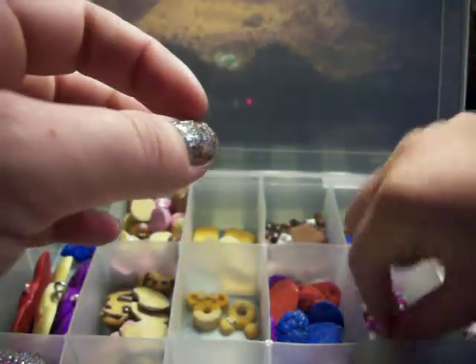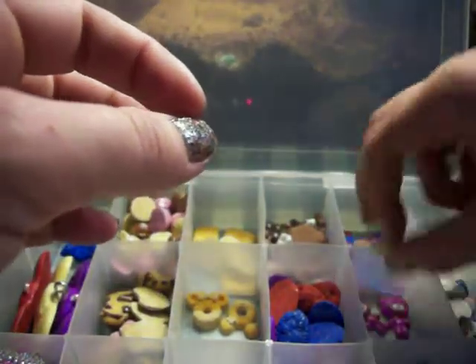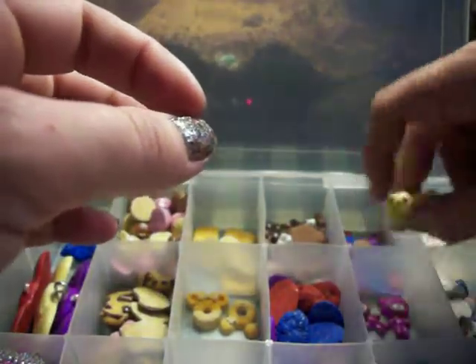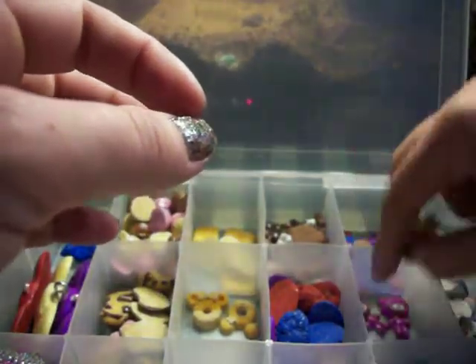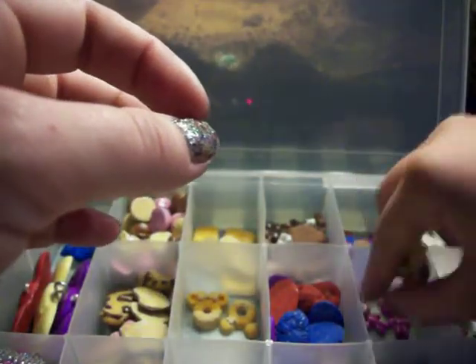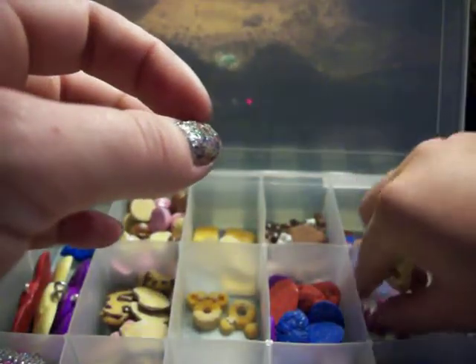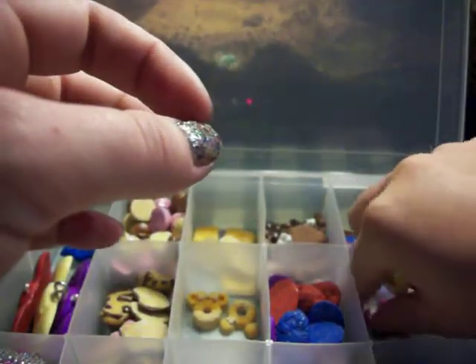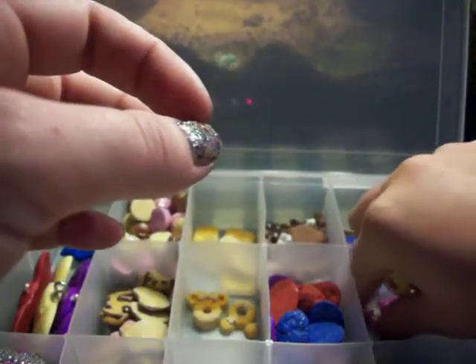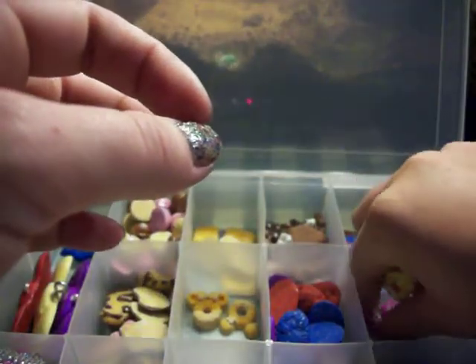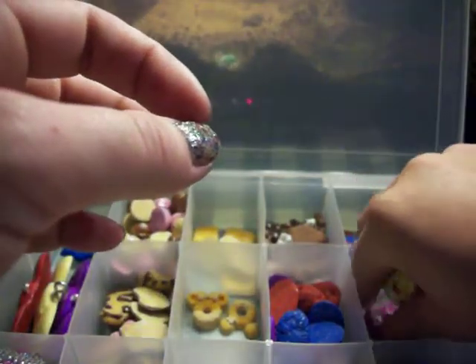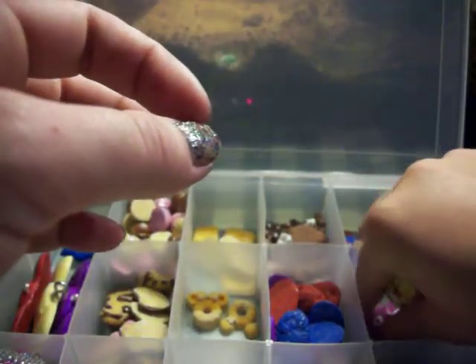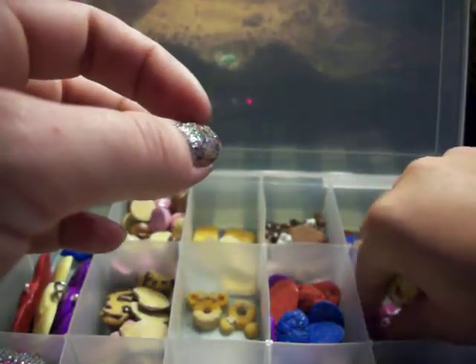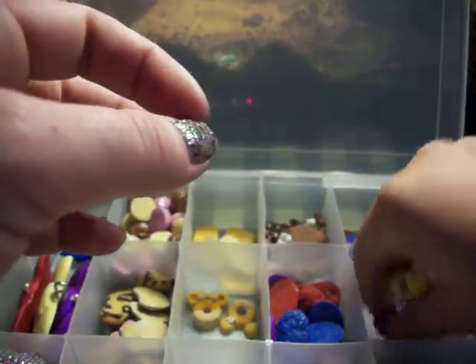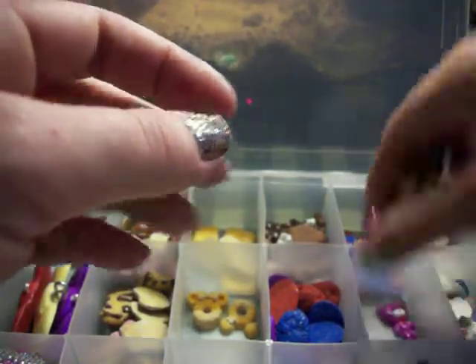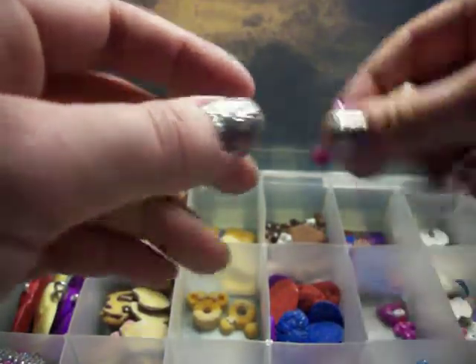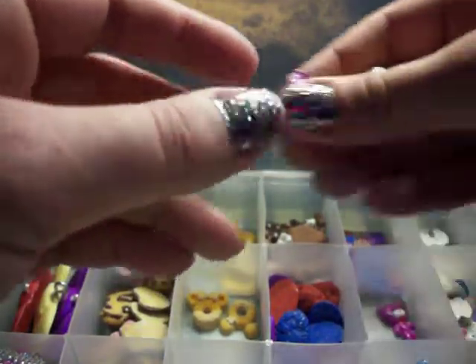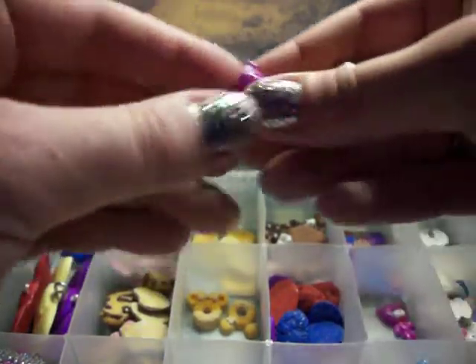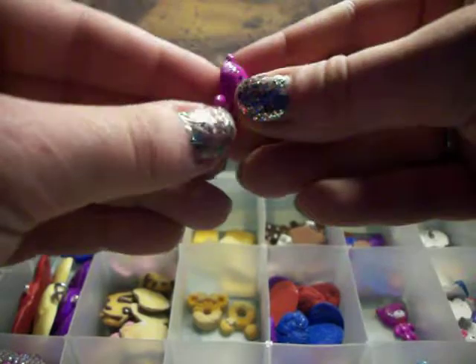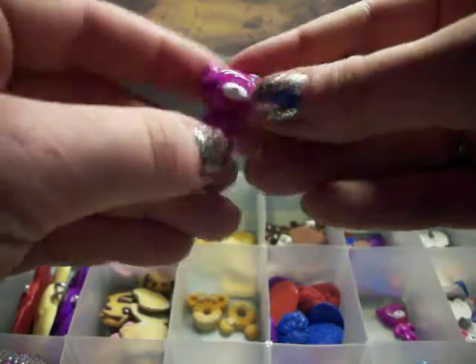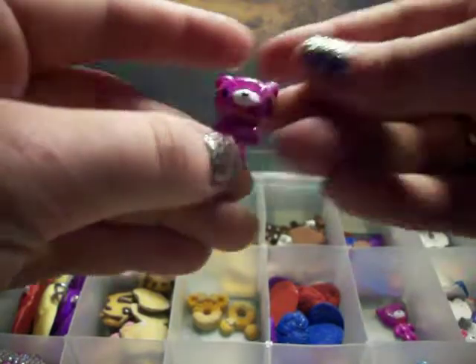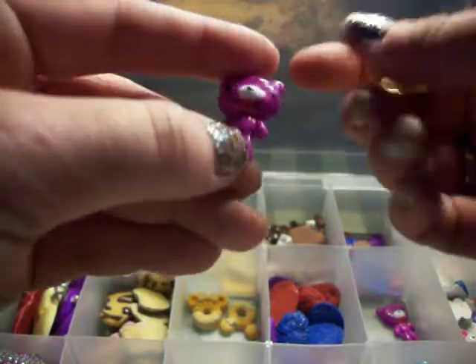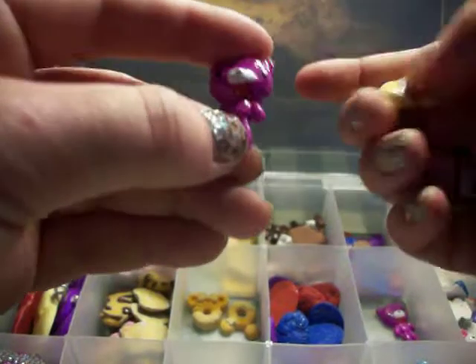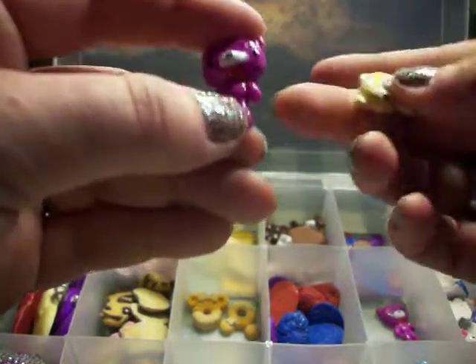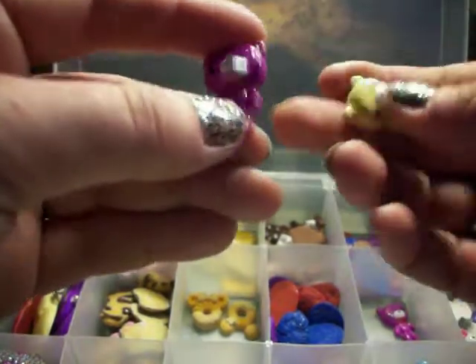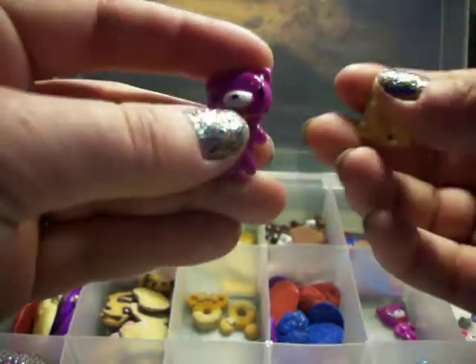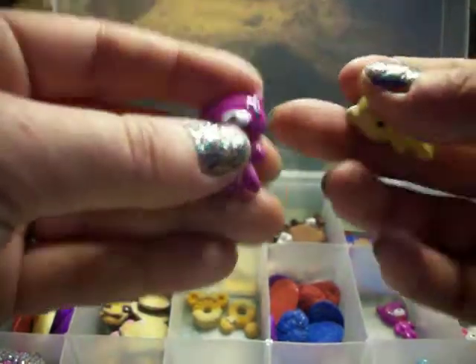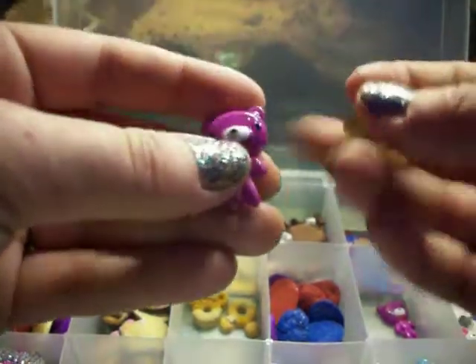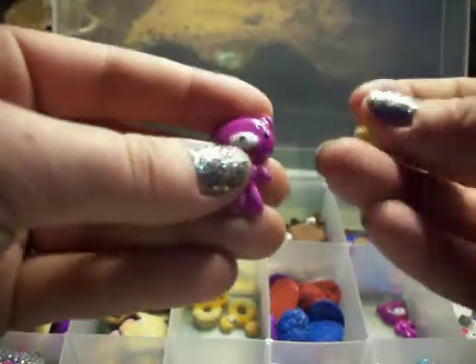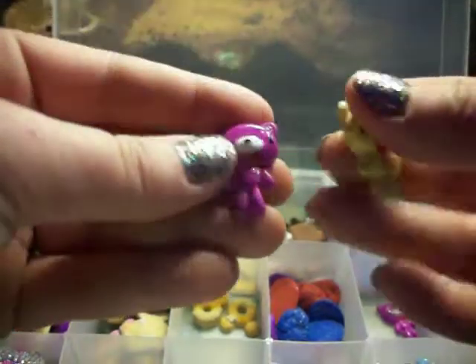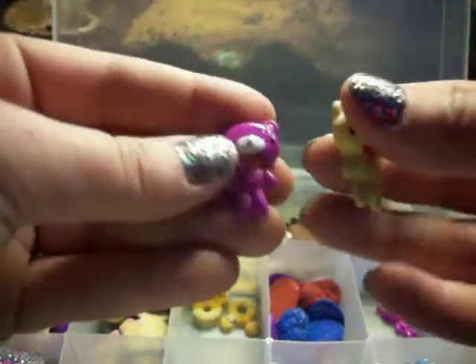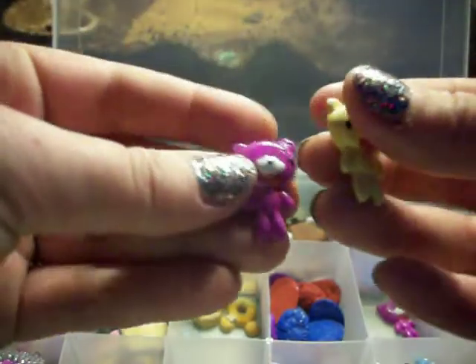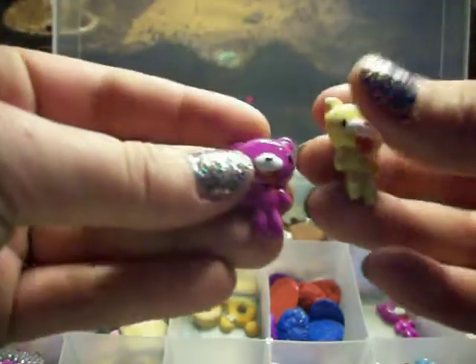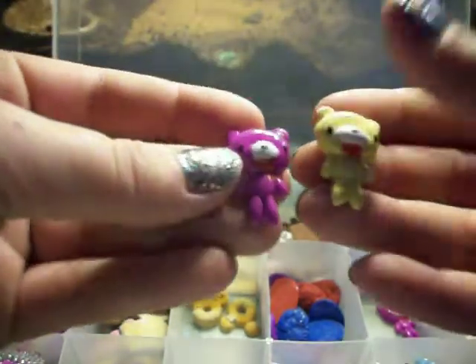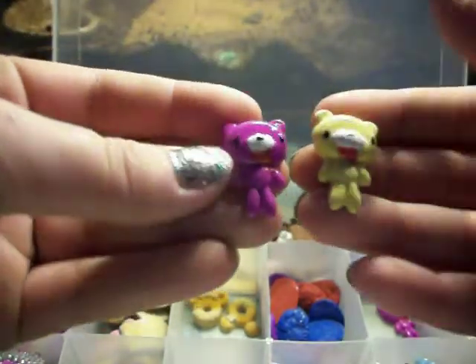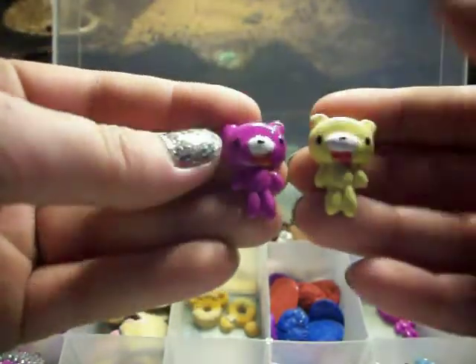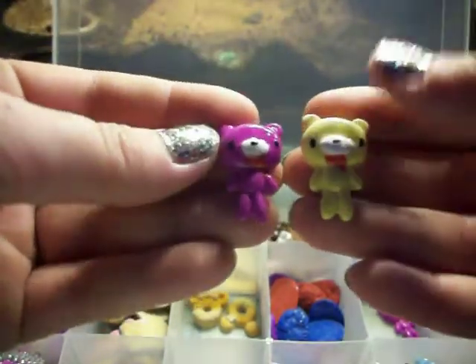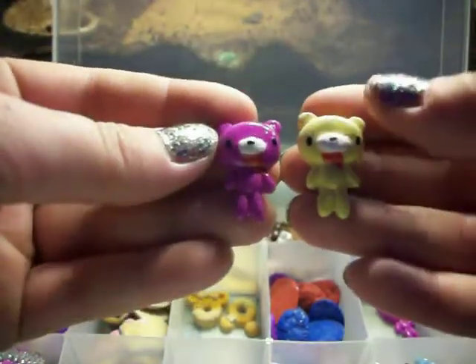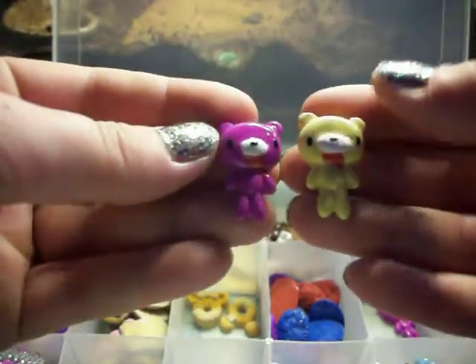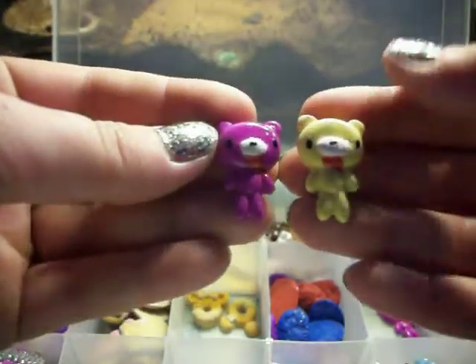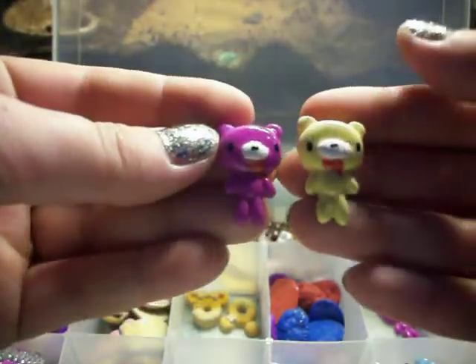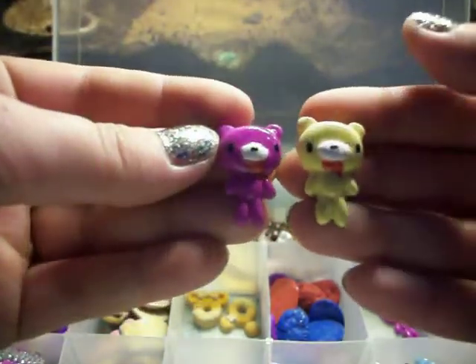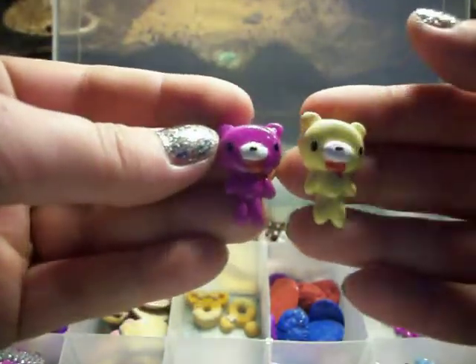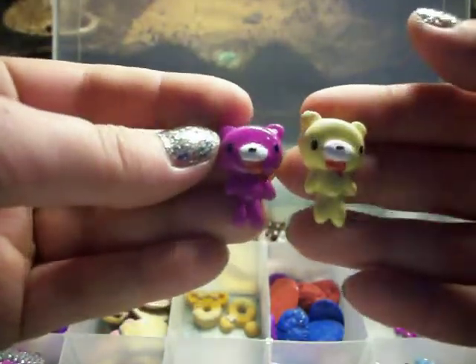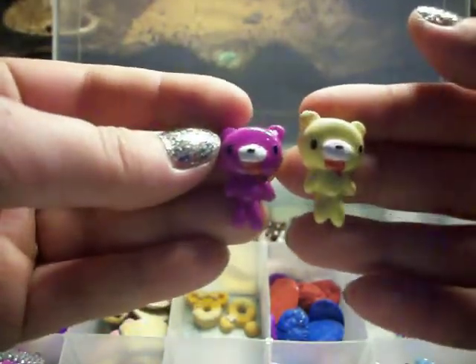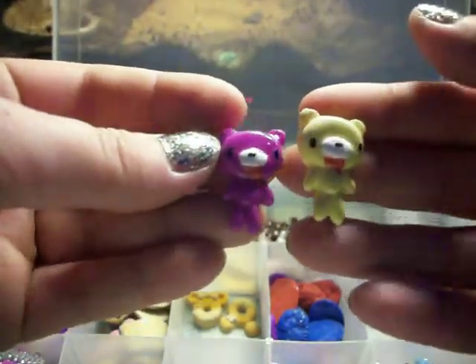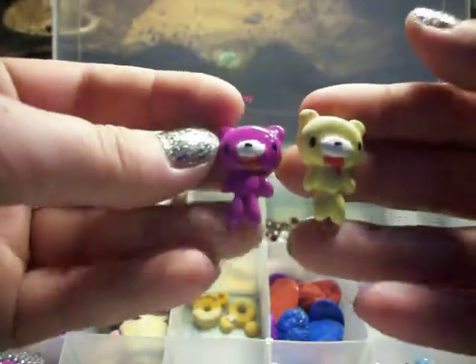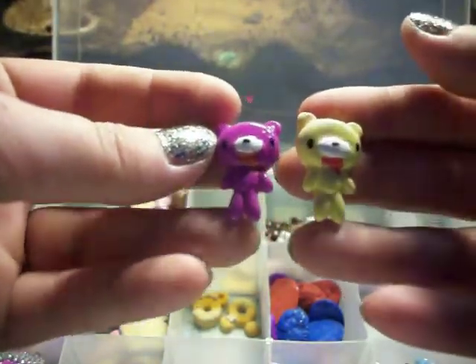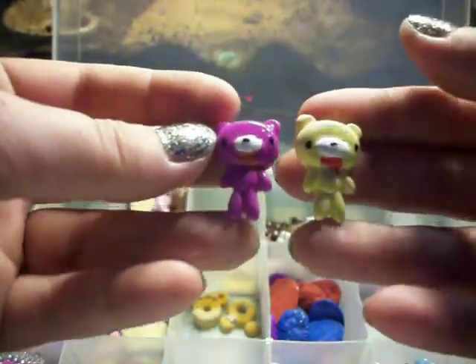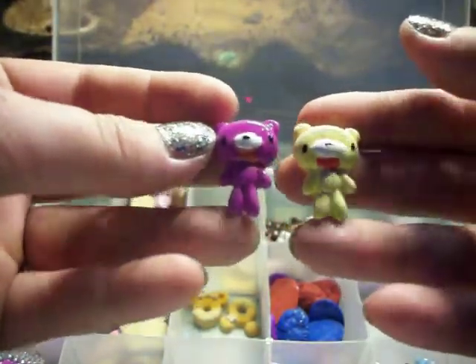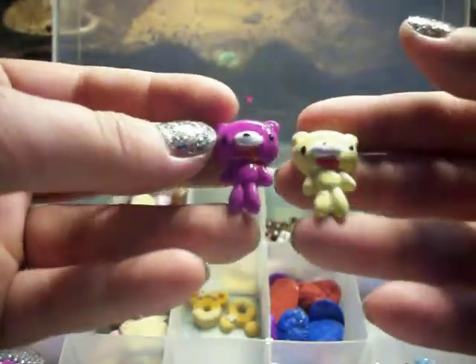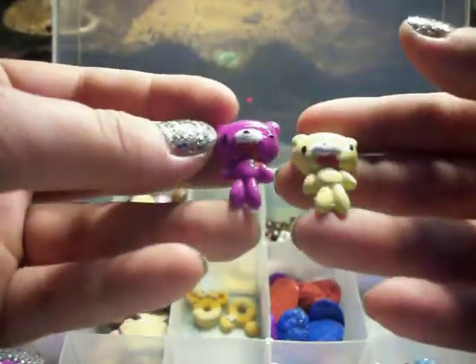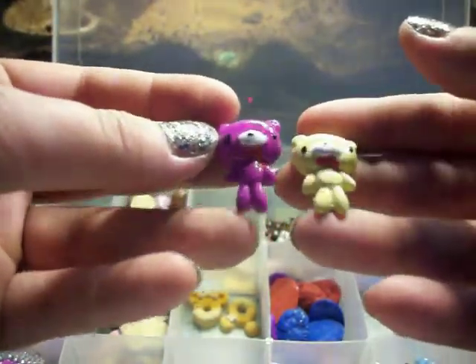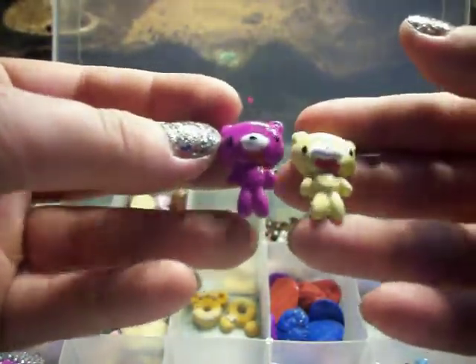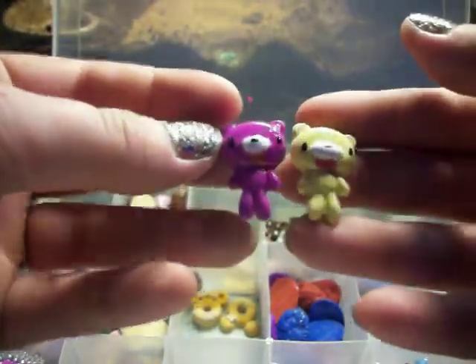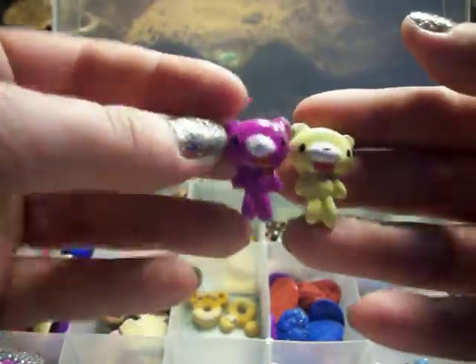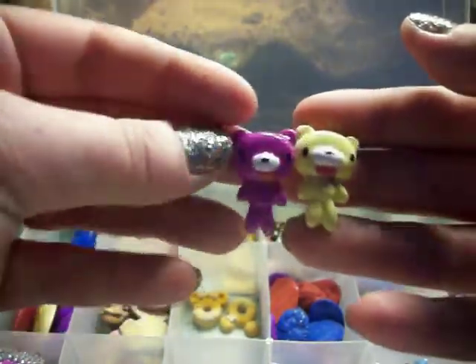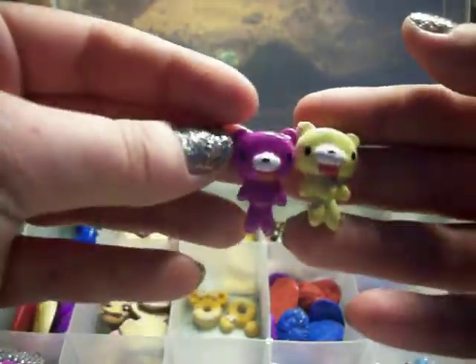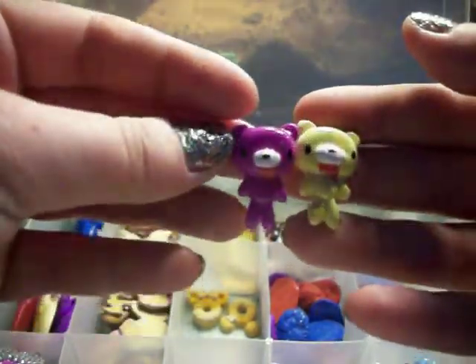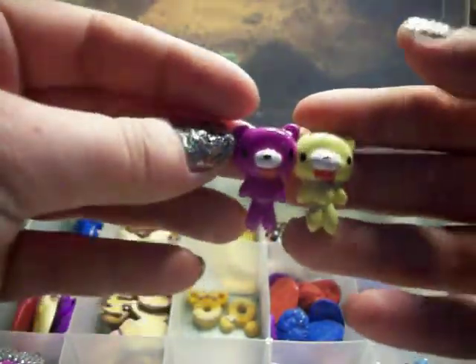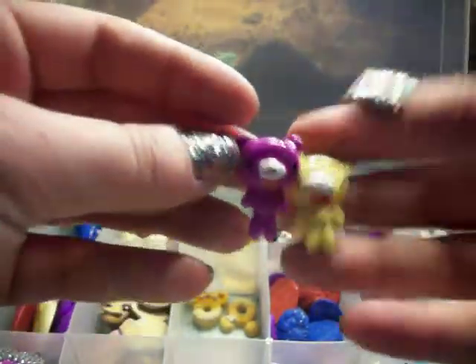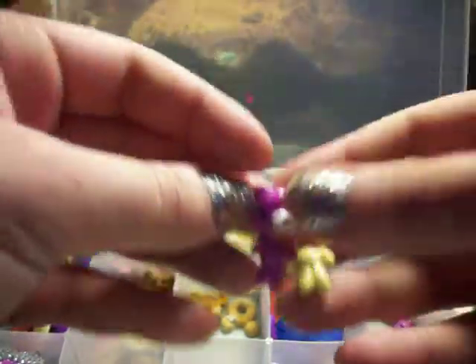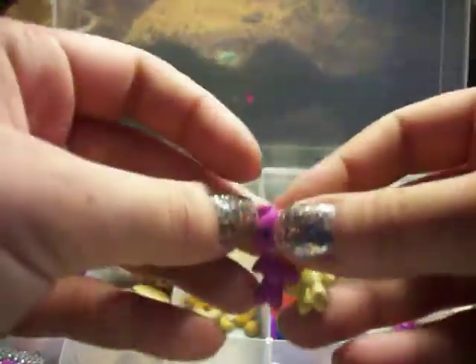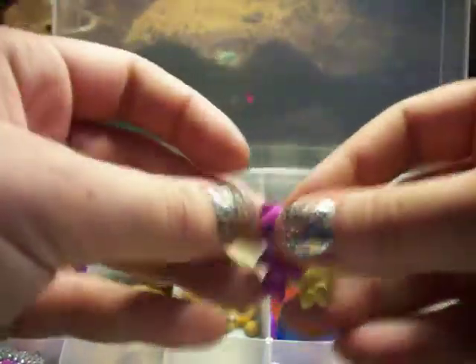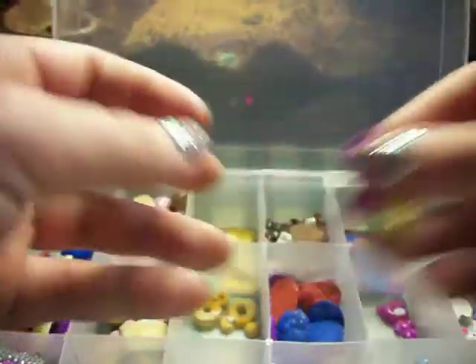I have Glimmy Bears that are hand-painted. I just have to make some more colors.